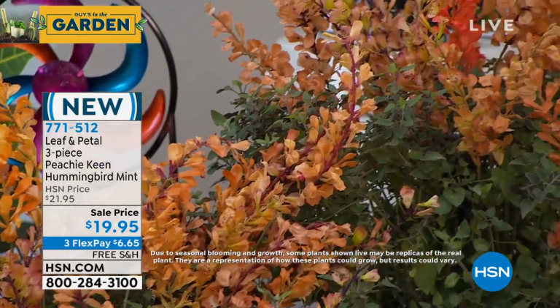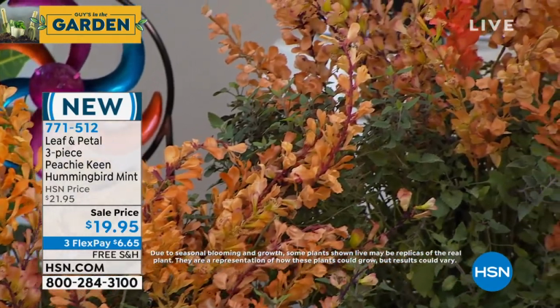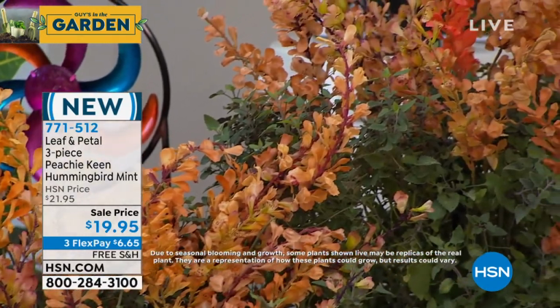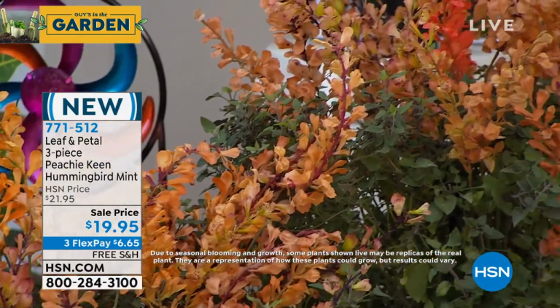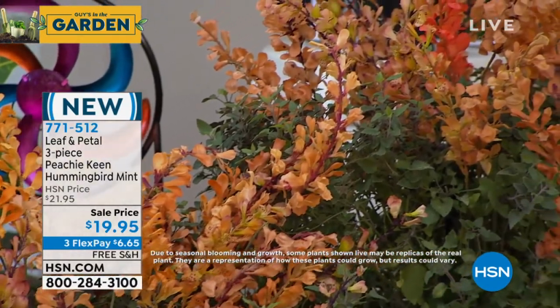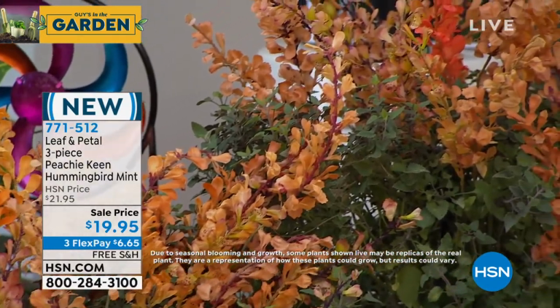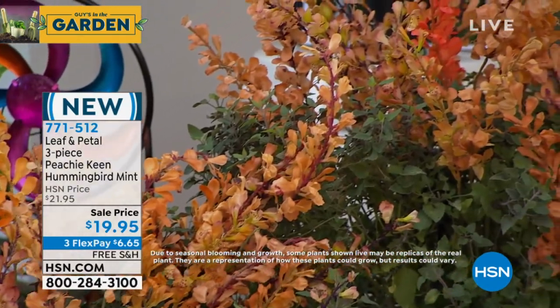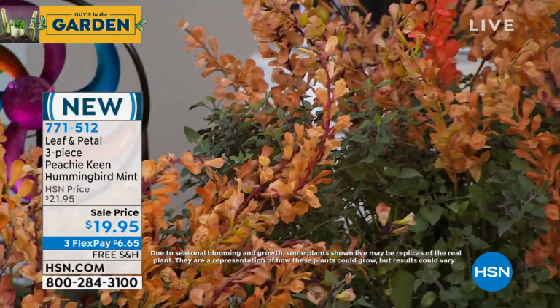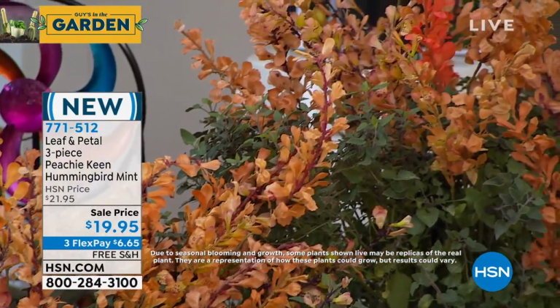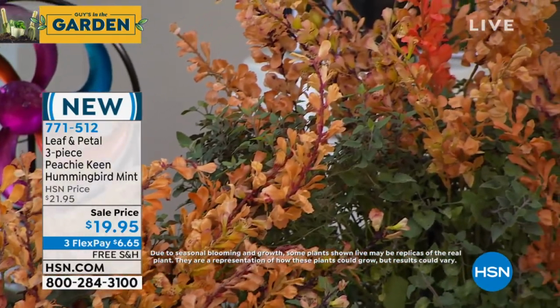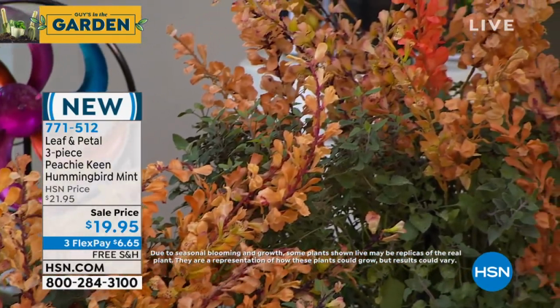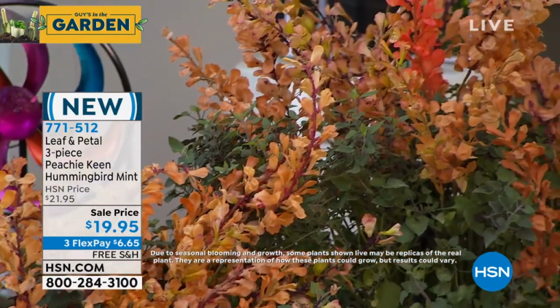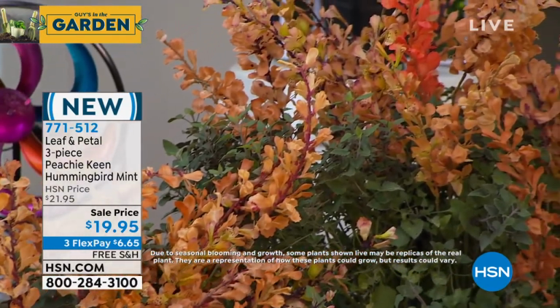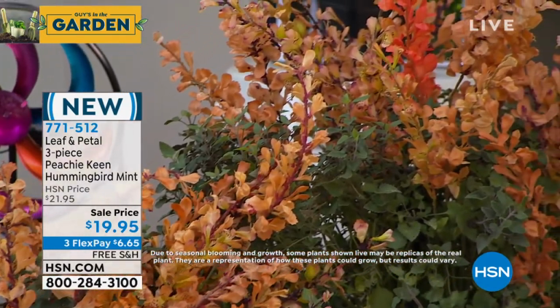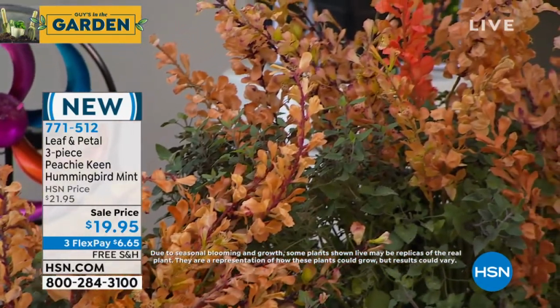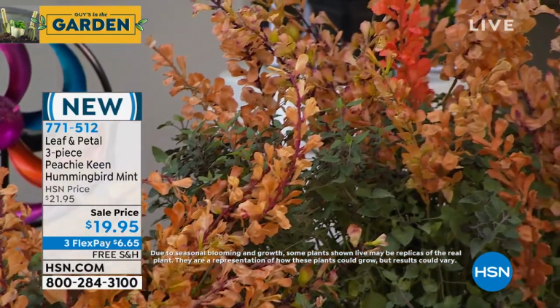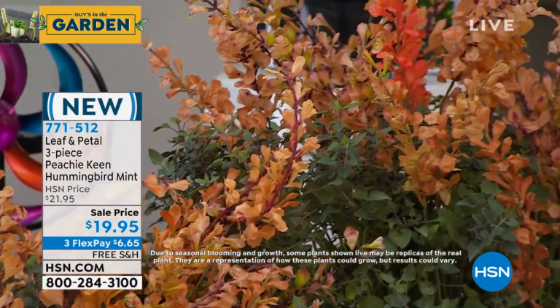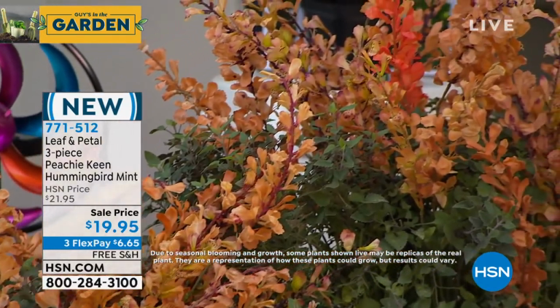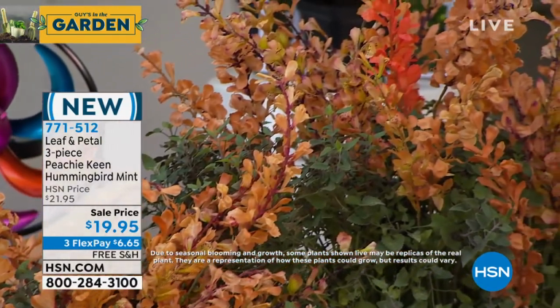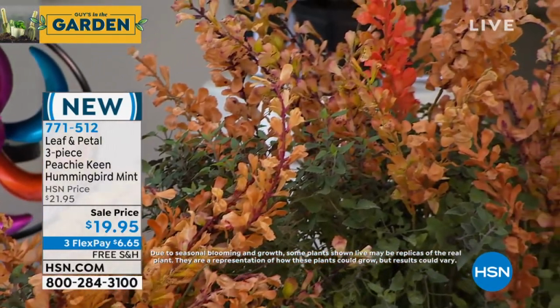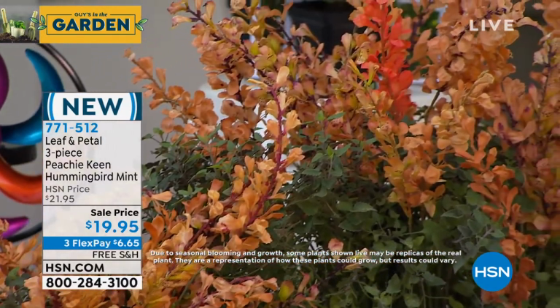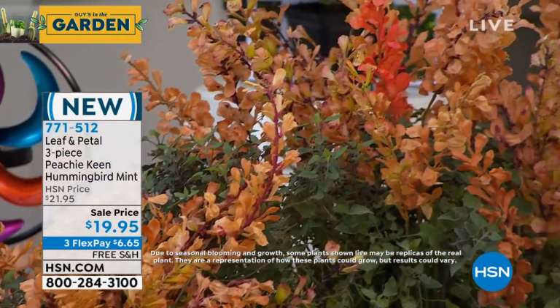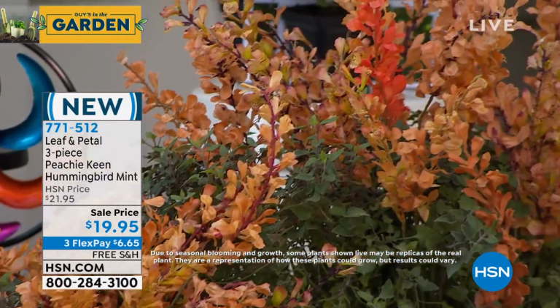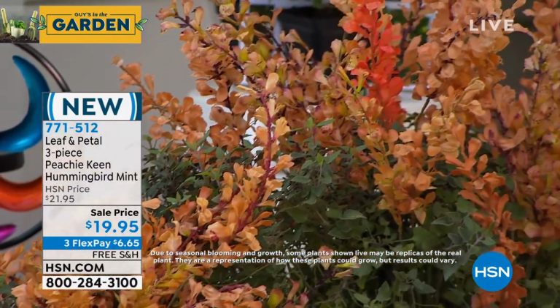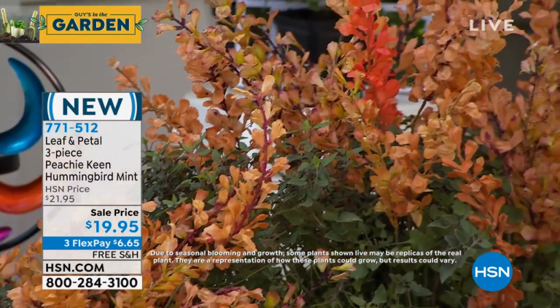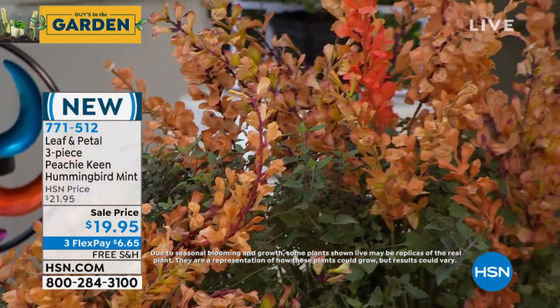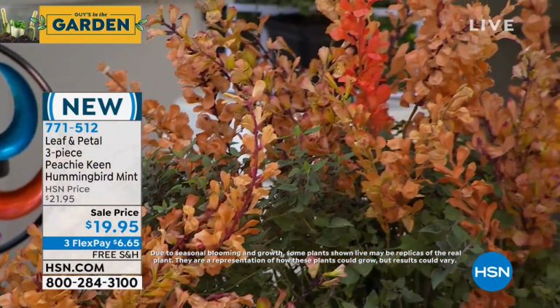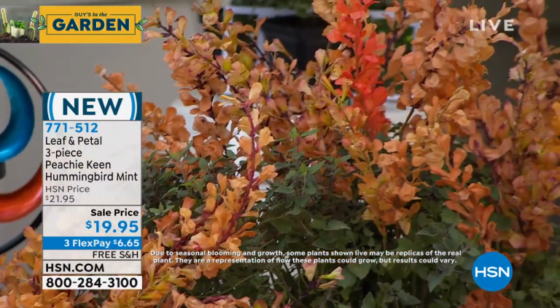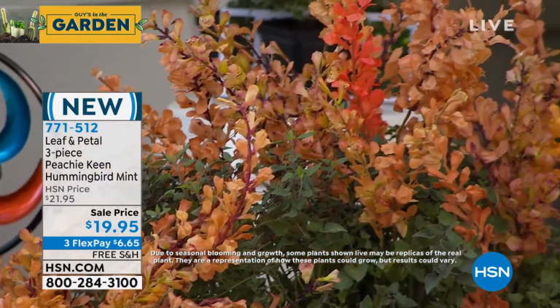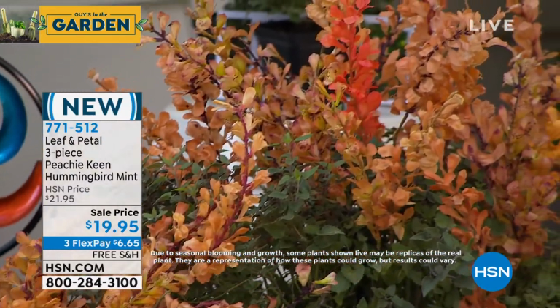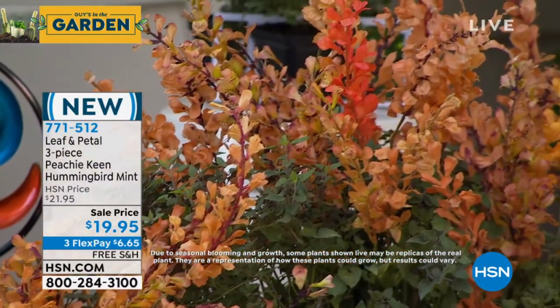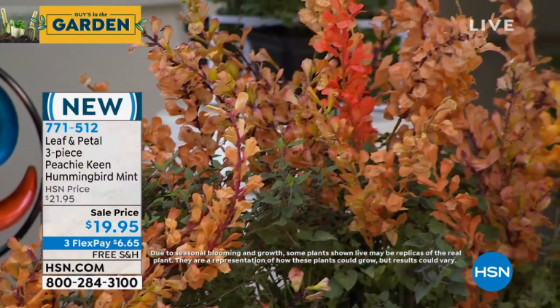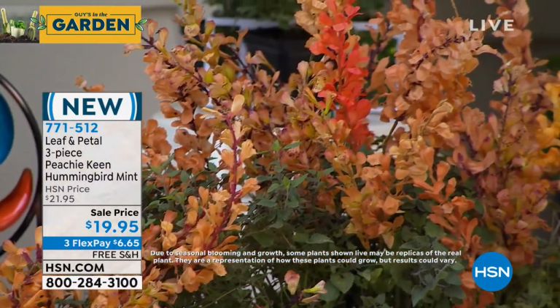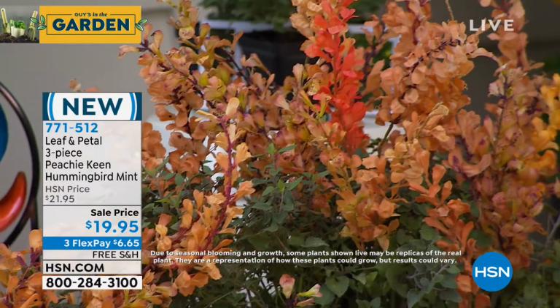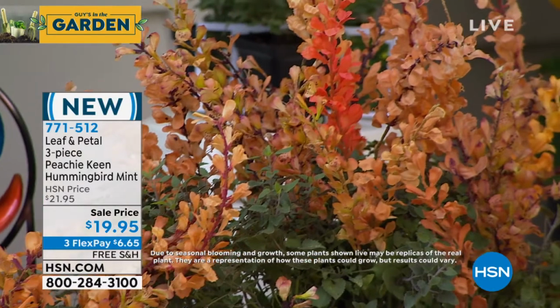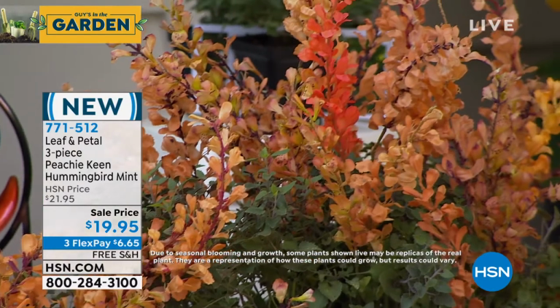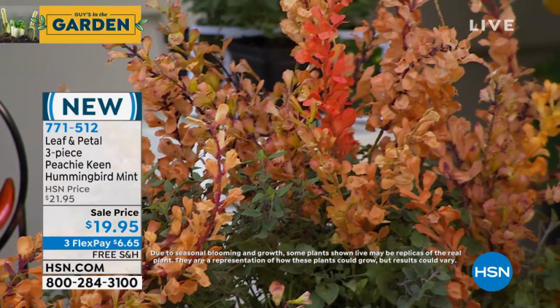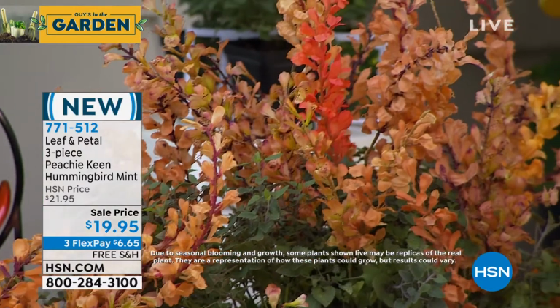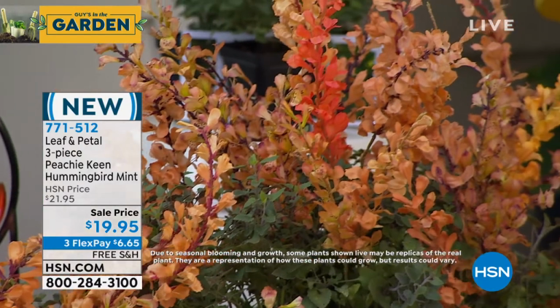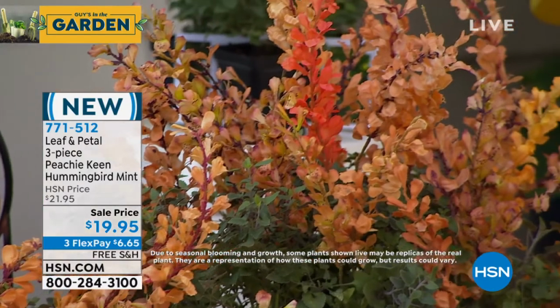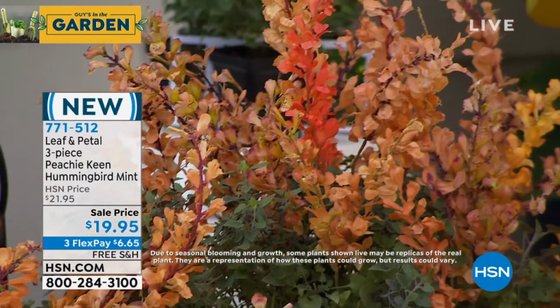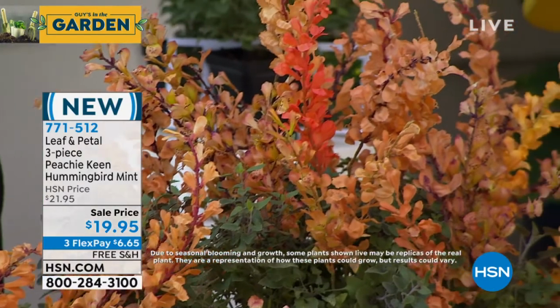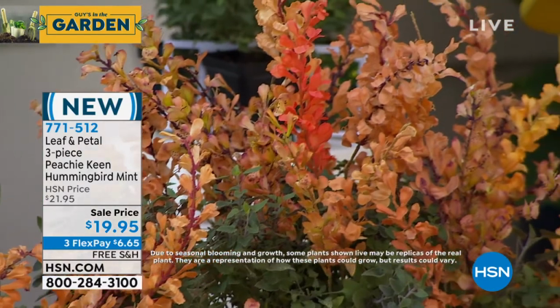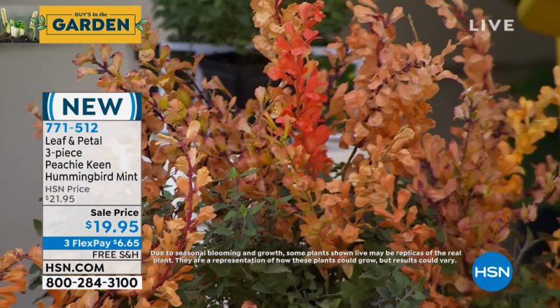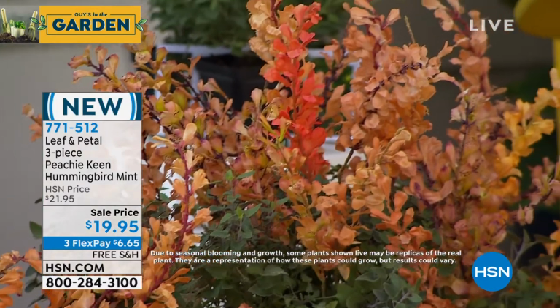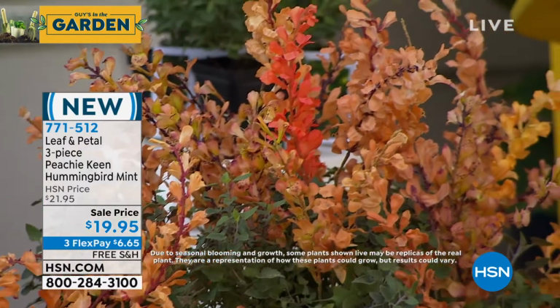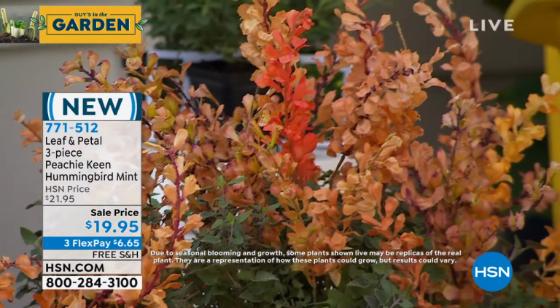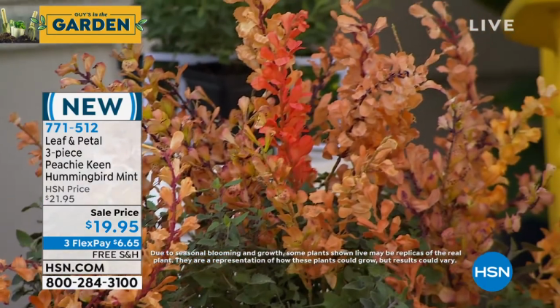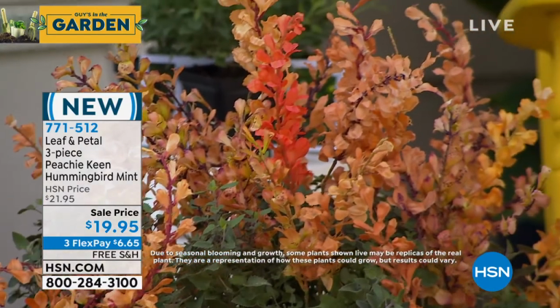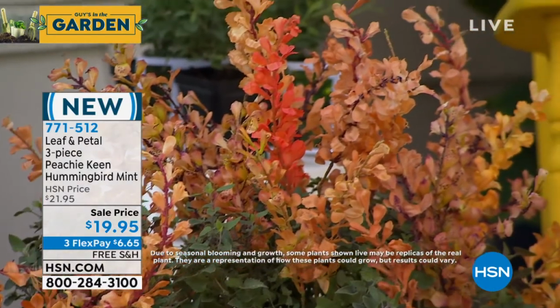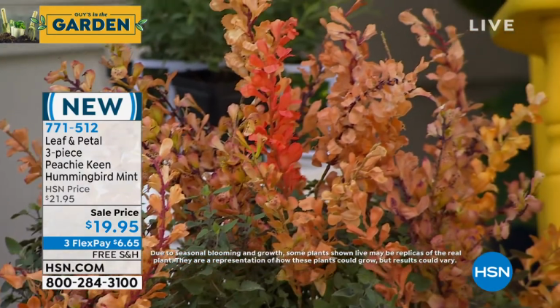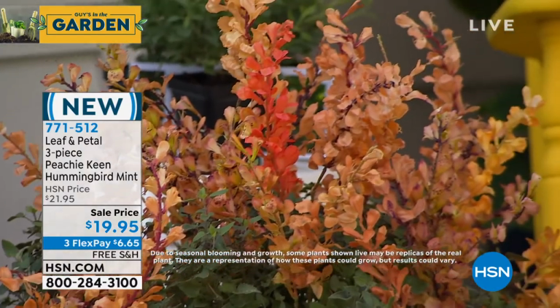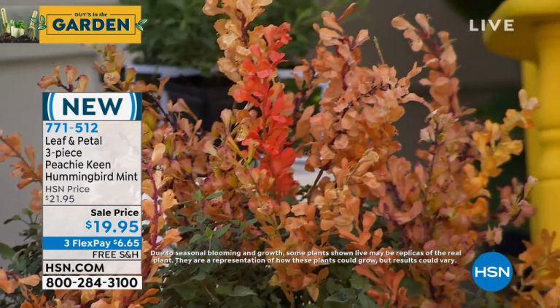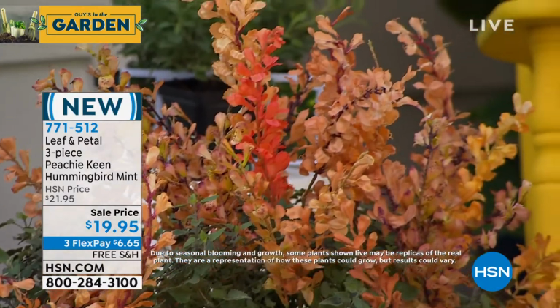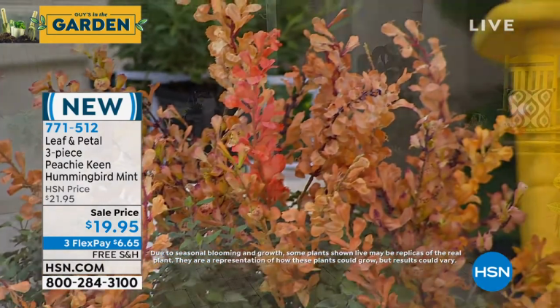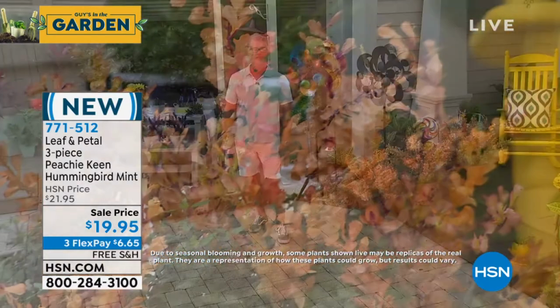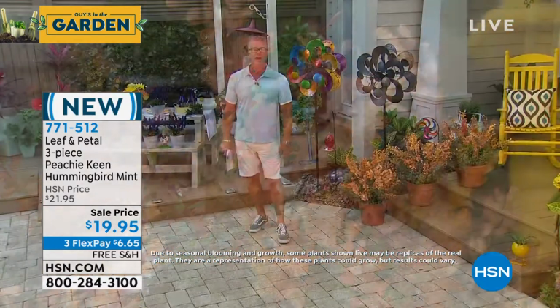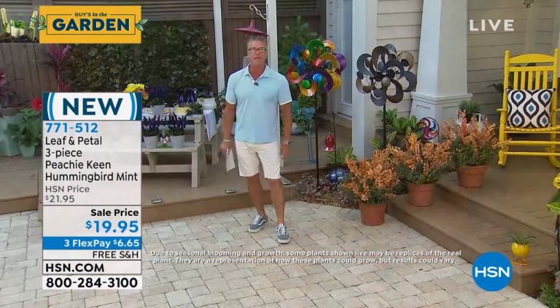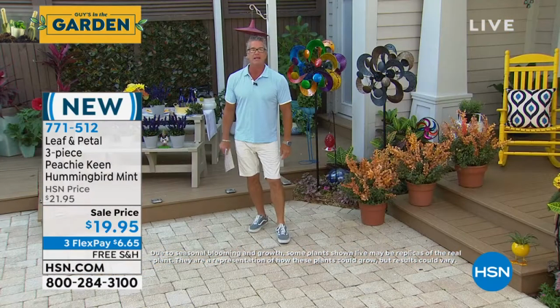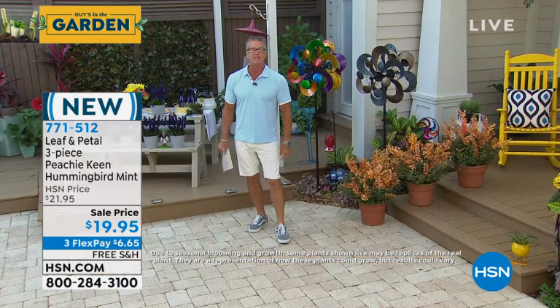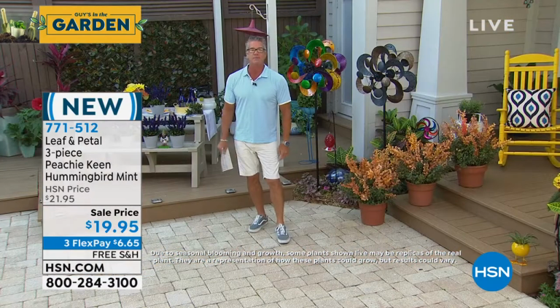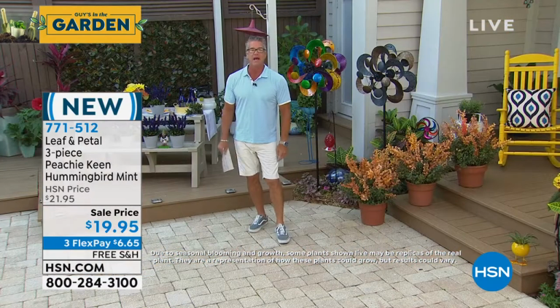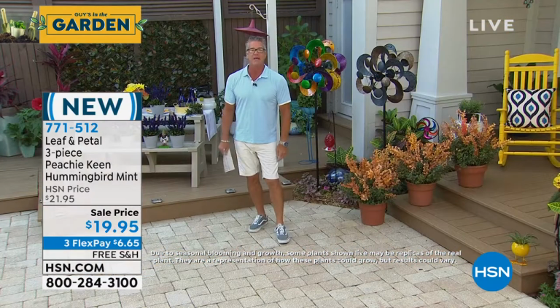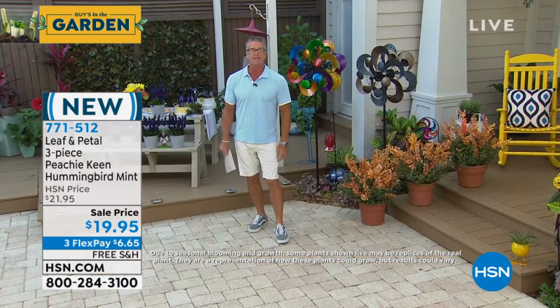You're going to get the most amazing scent and a real show: beautiful colored butterflies coming, hummingbirds coming. You're going to love it. That's all the time we can spend.